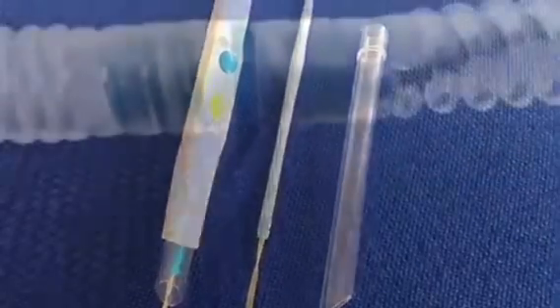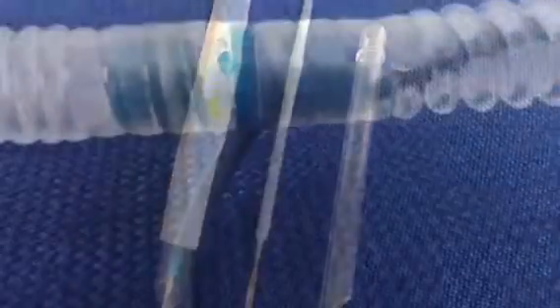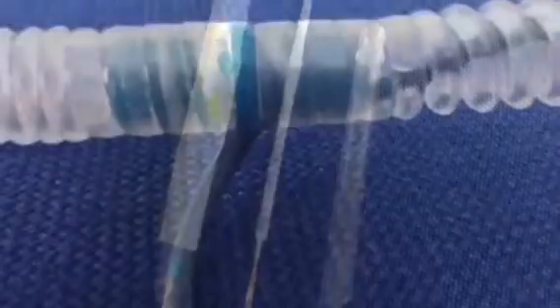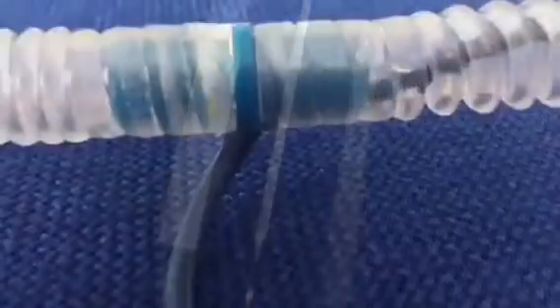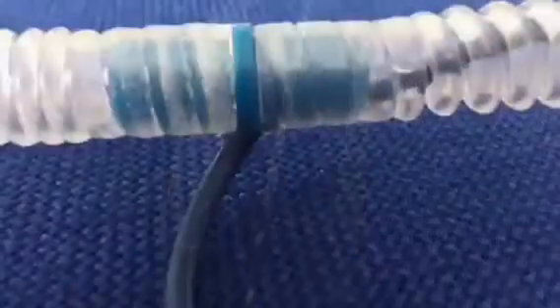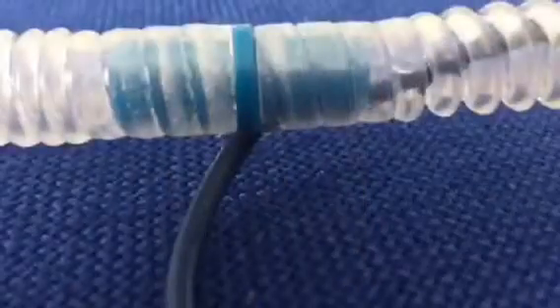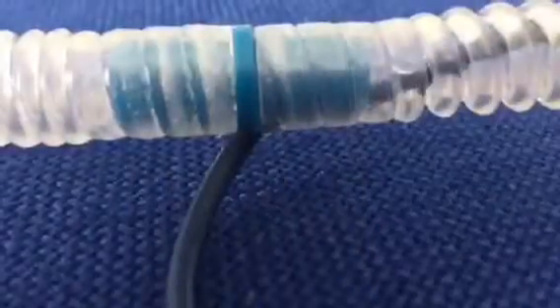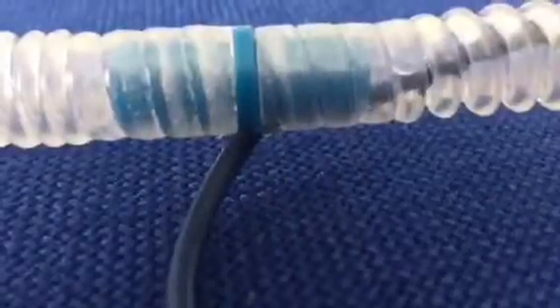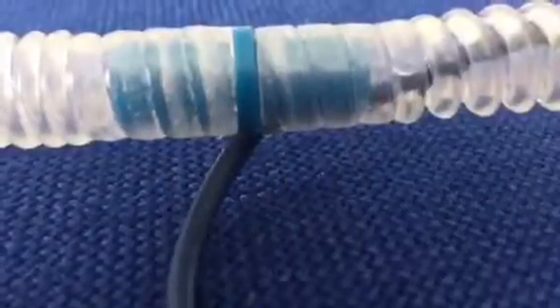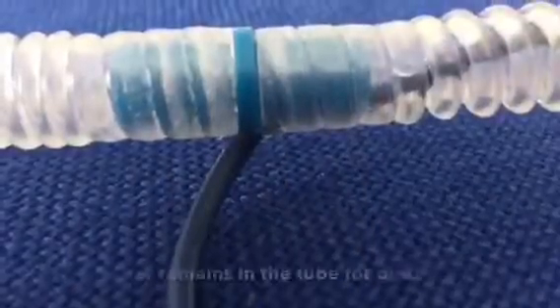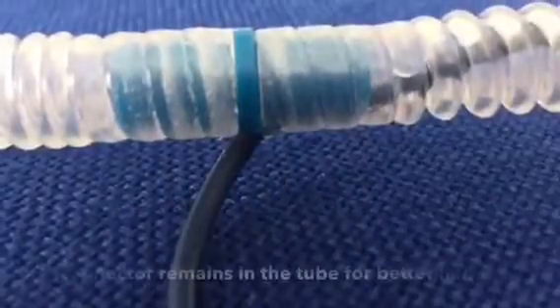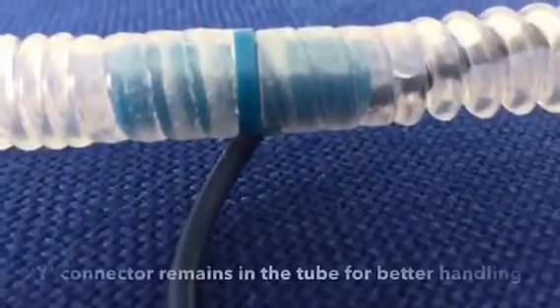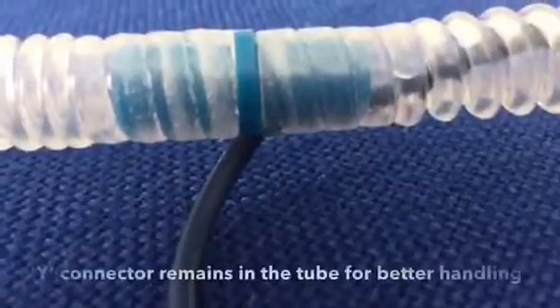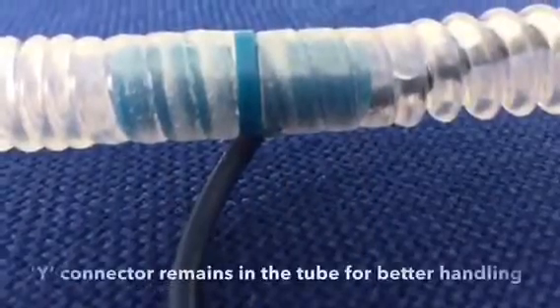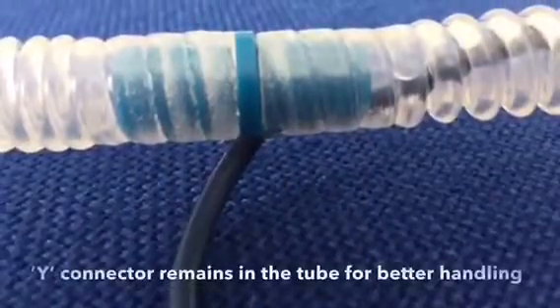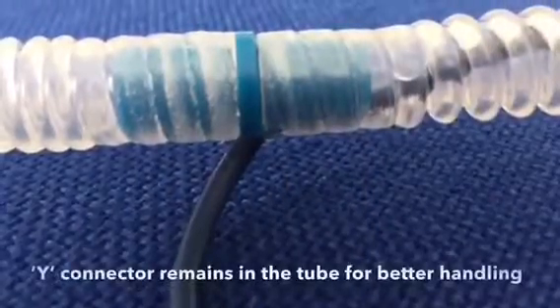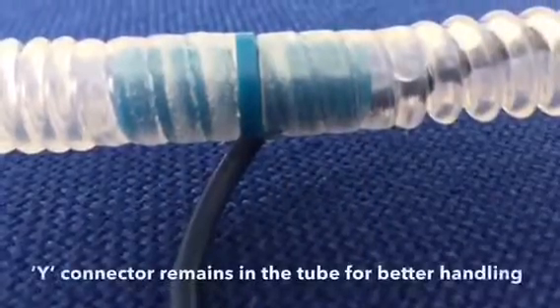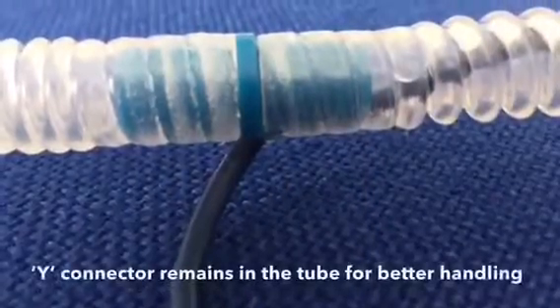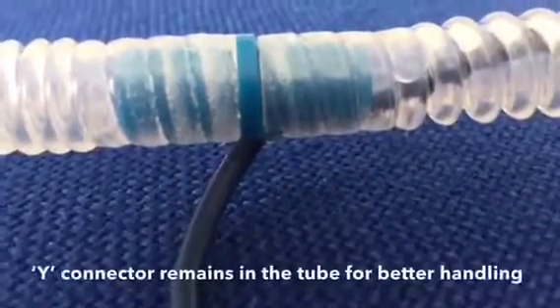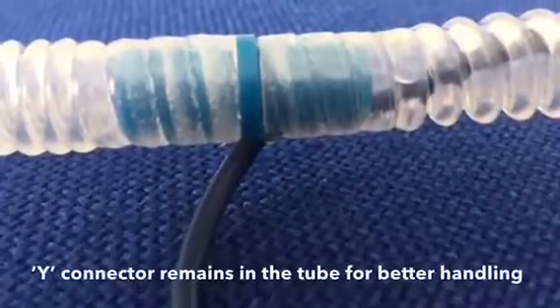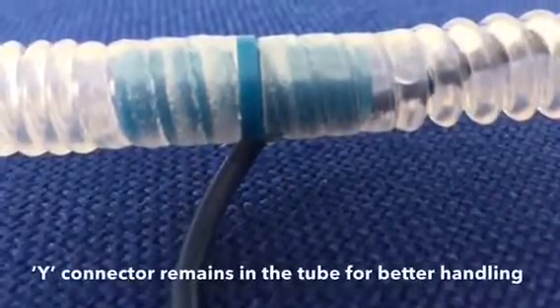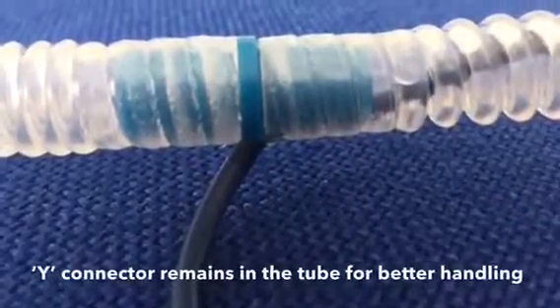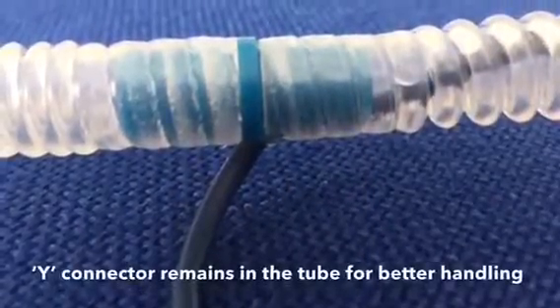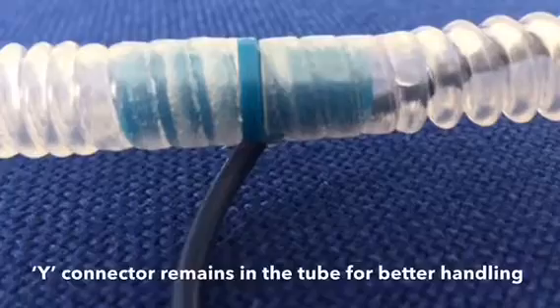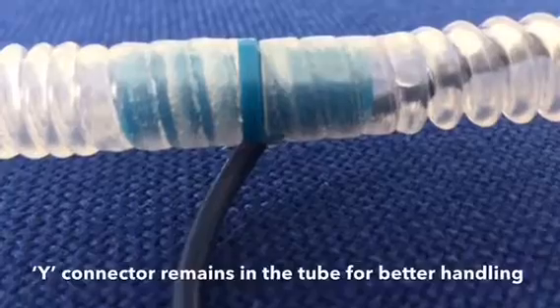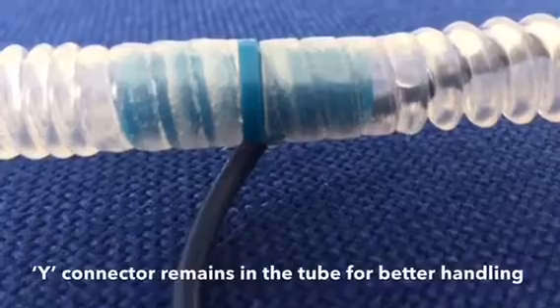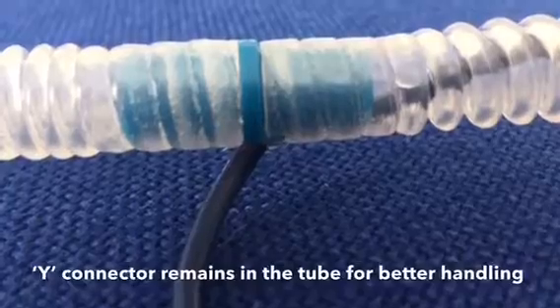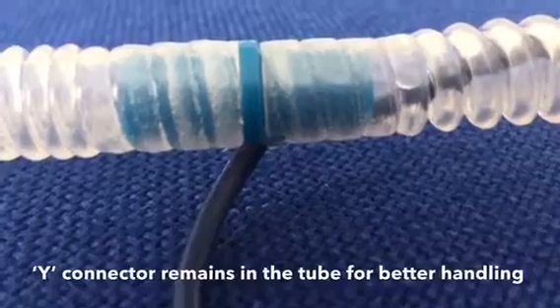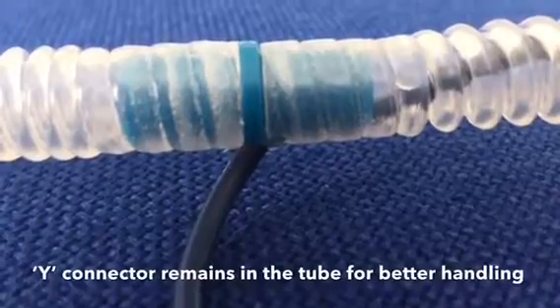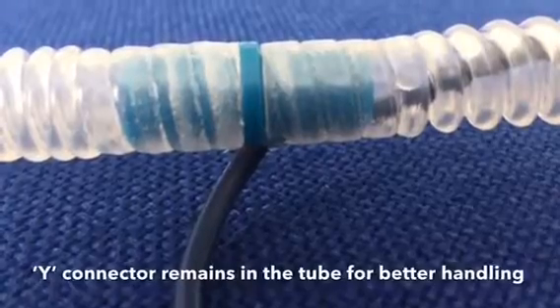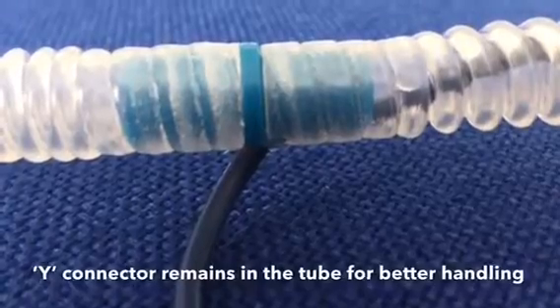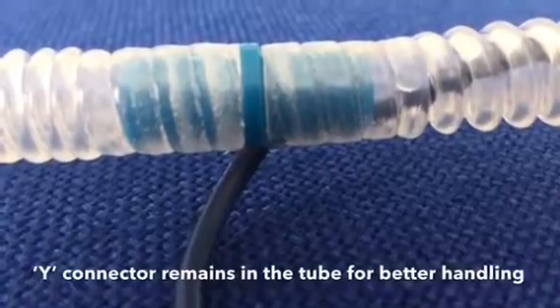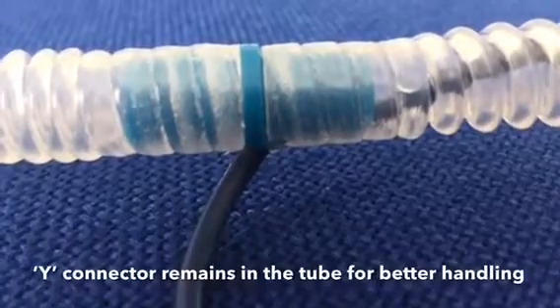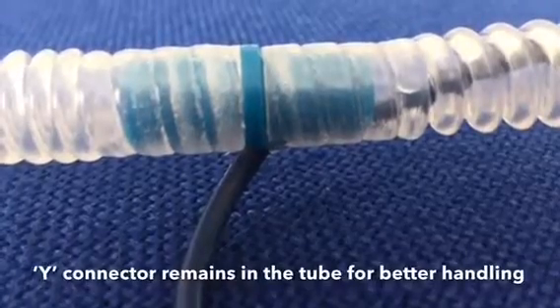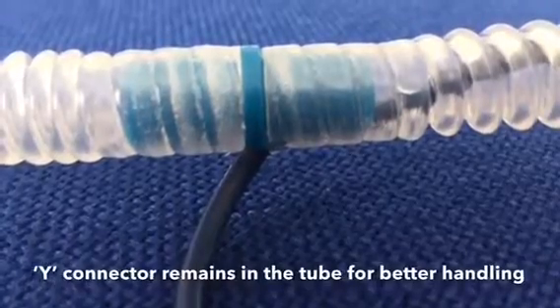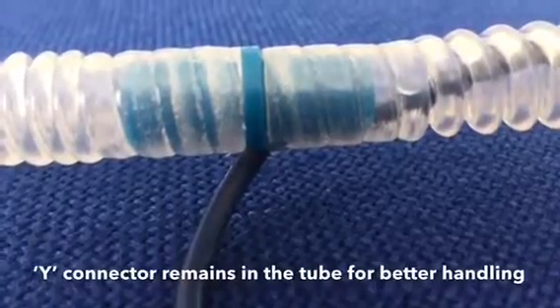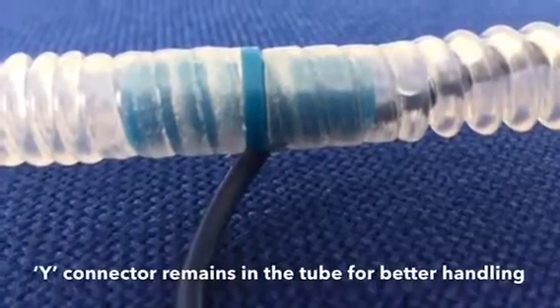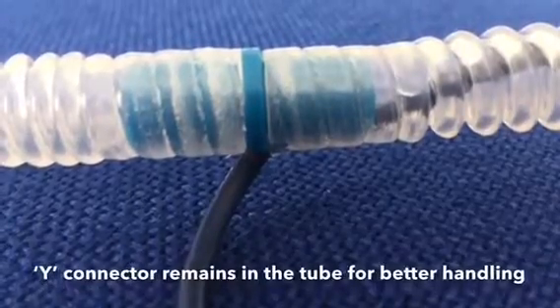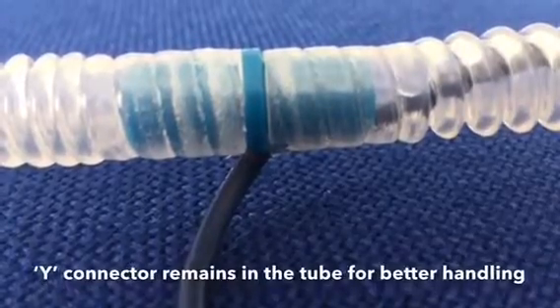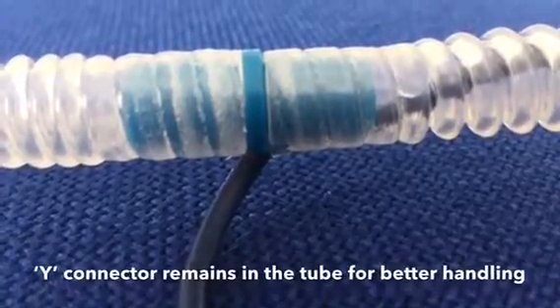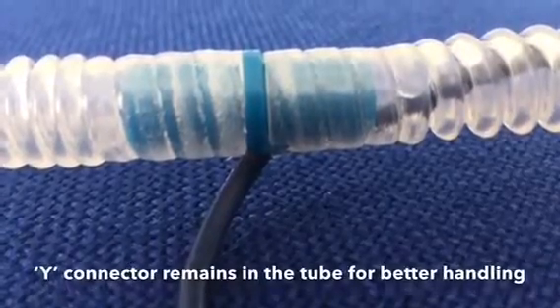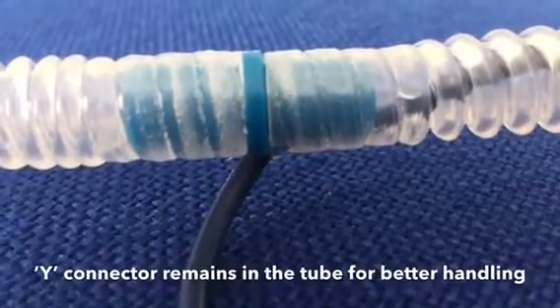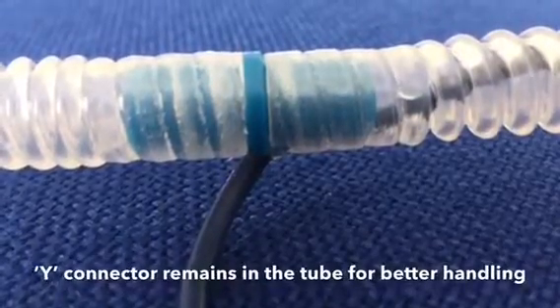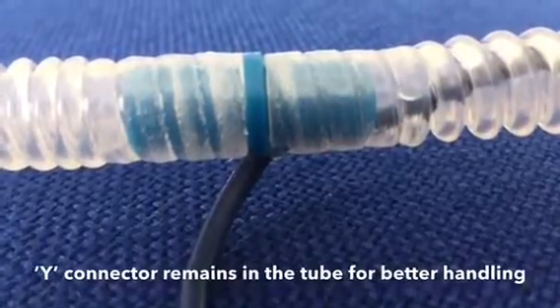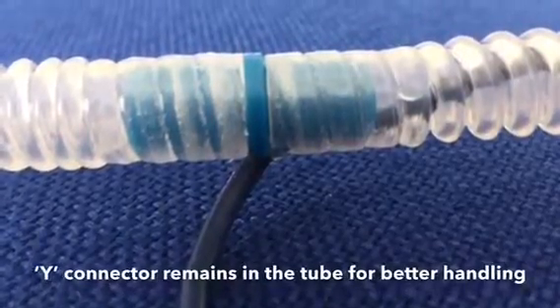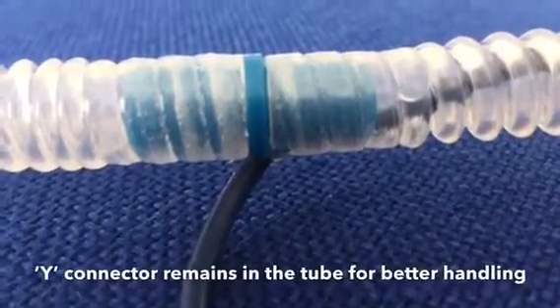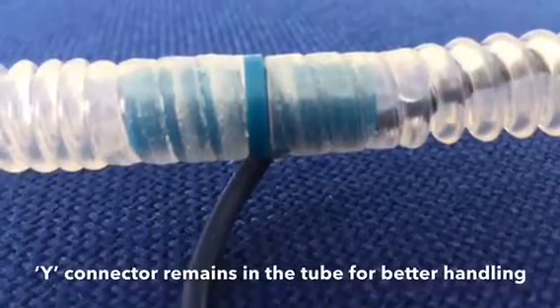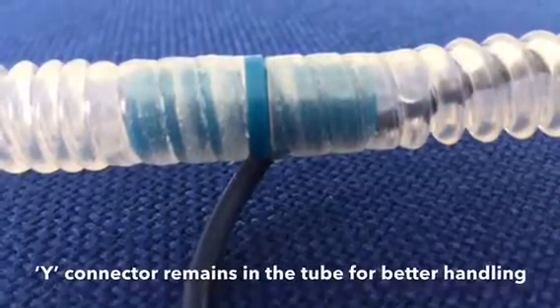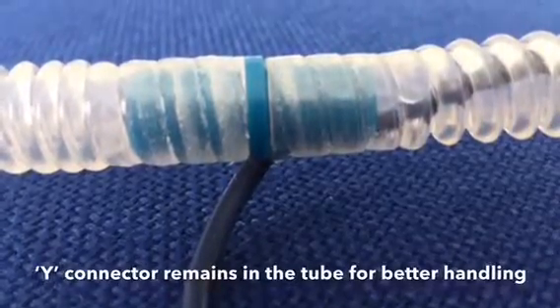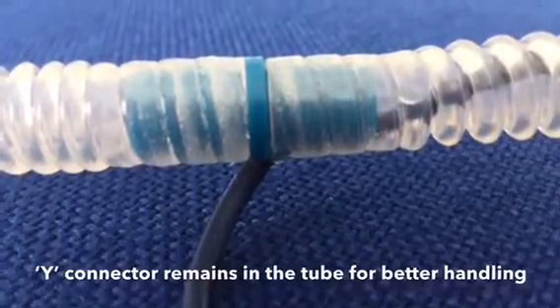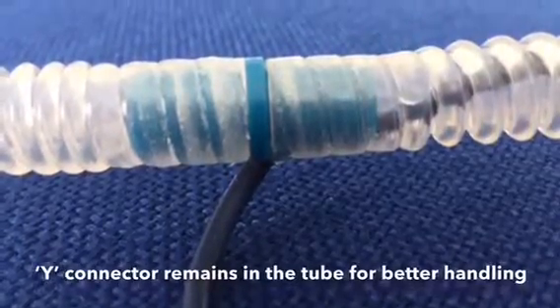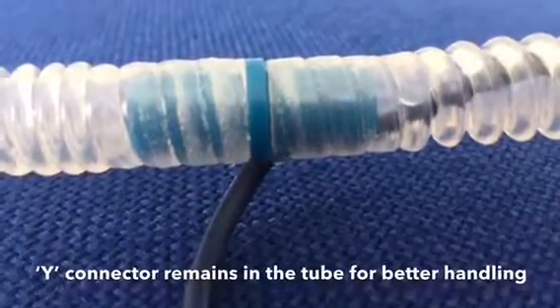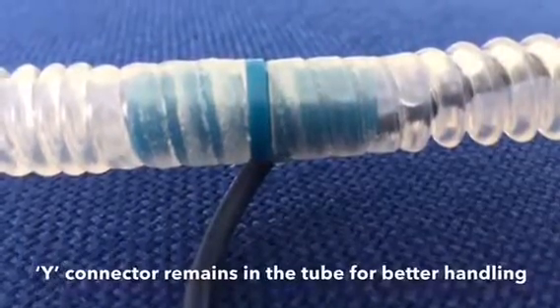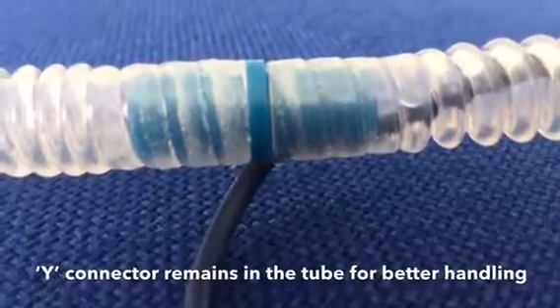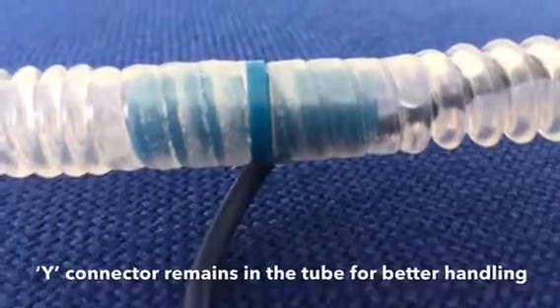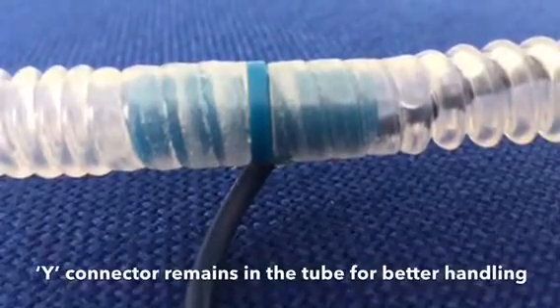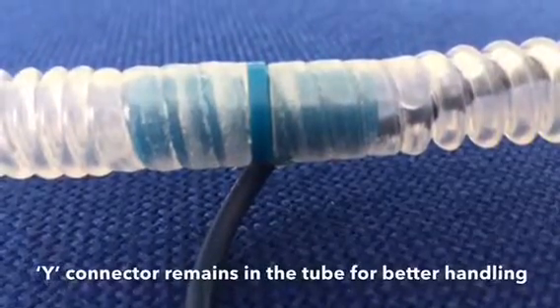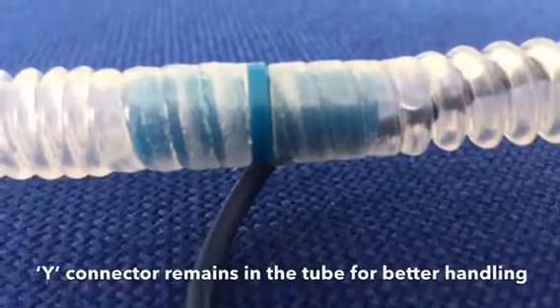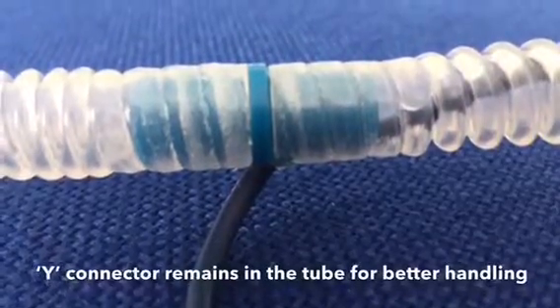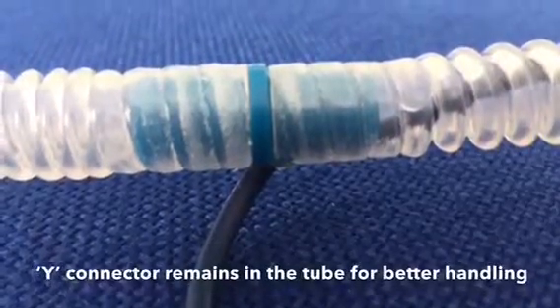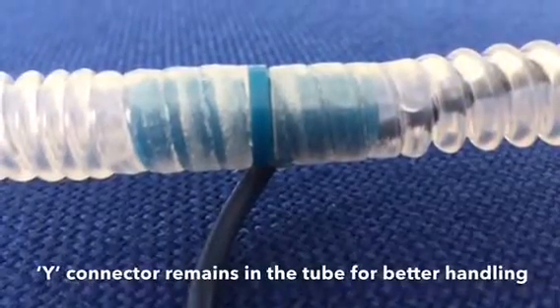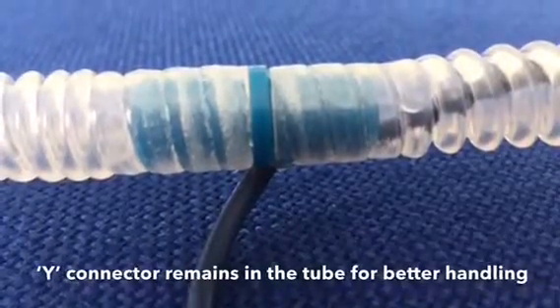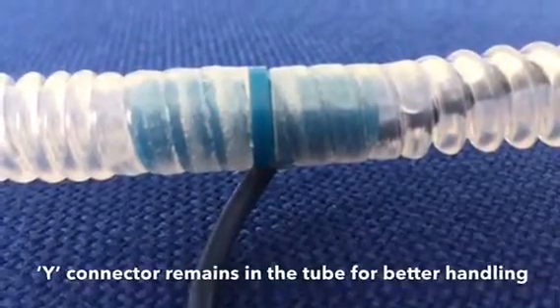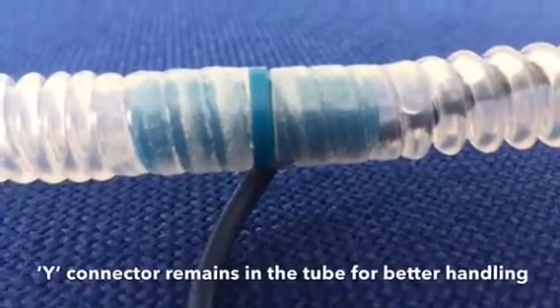The Y connector allows the cable to stay inside the aspiration tube for better handling of the pencil during the intervention.